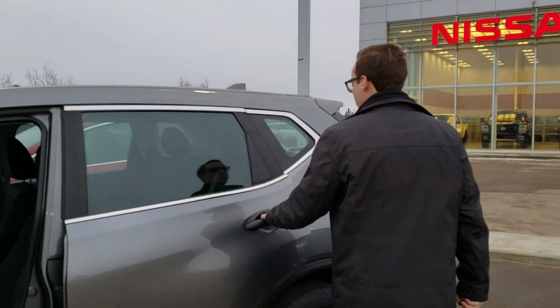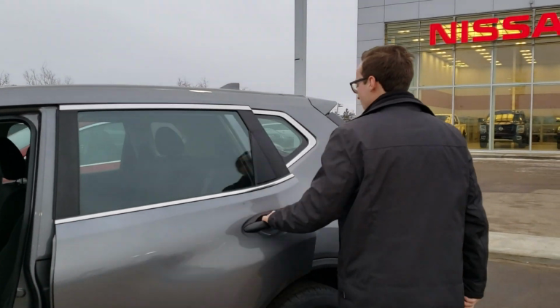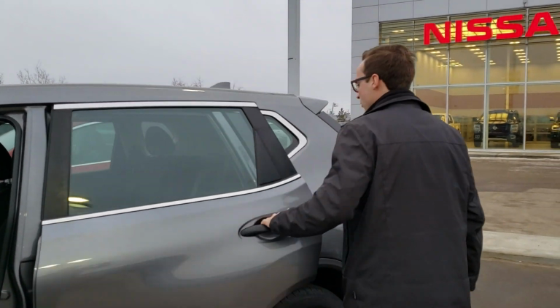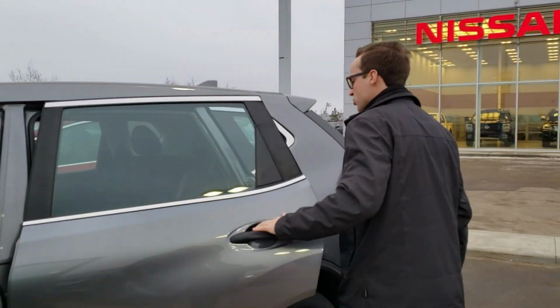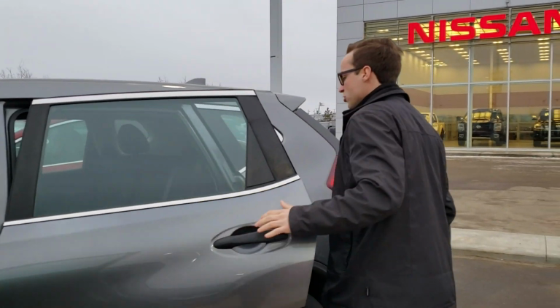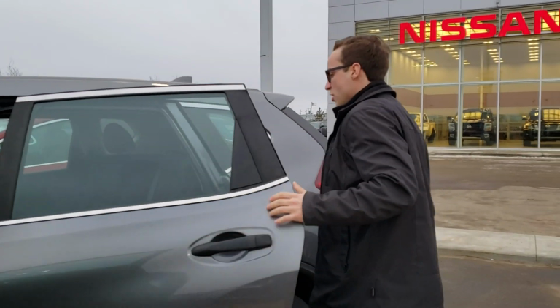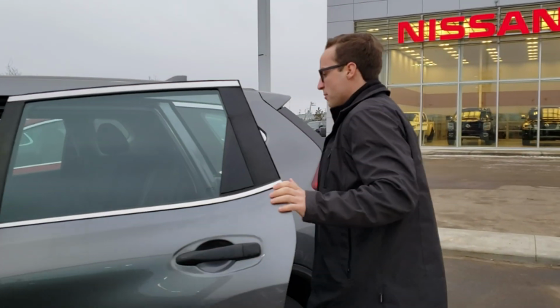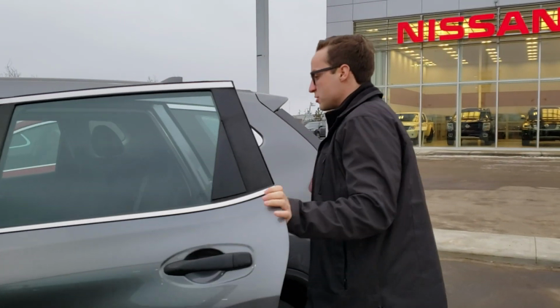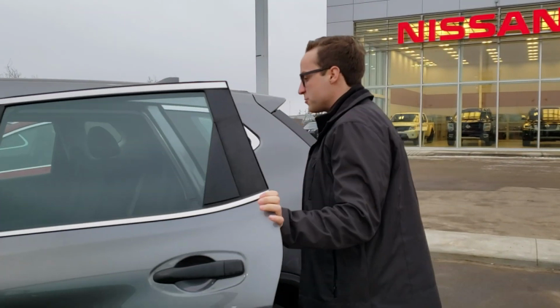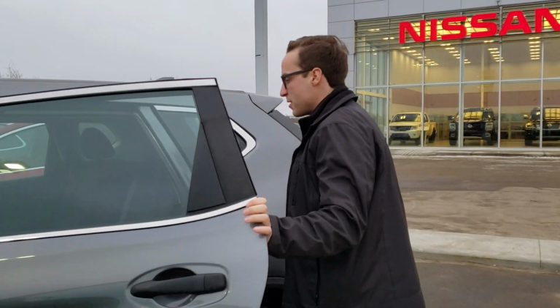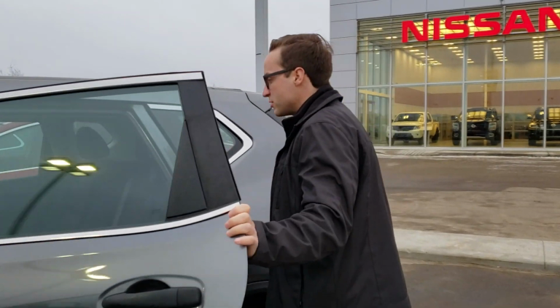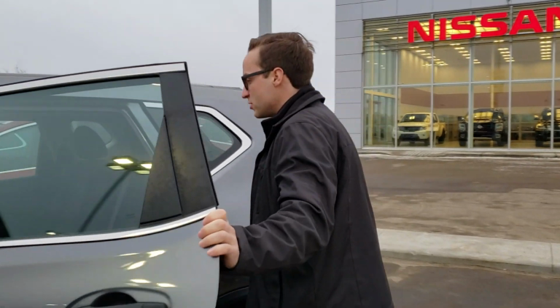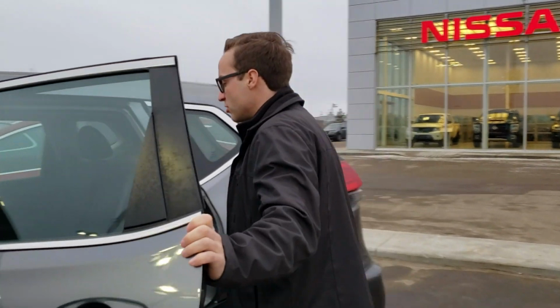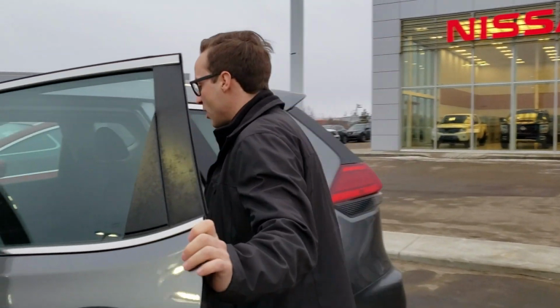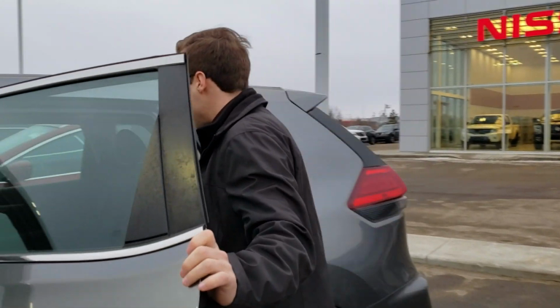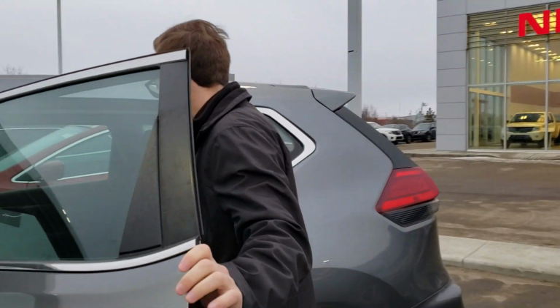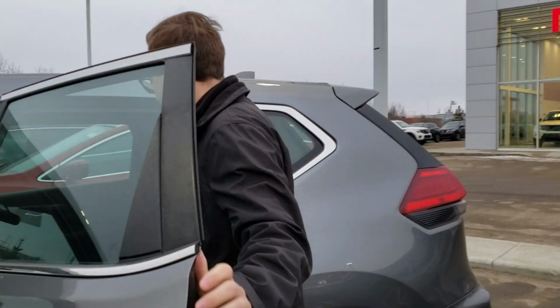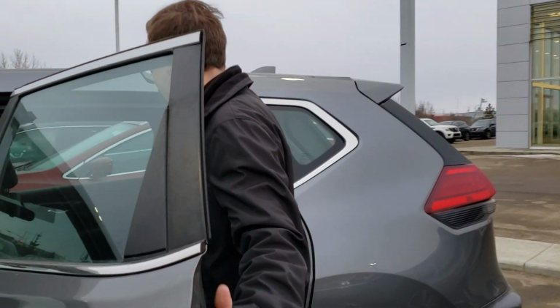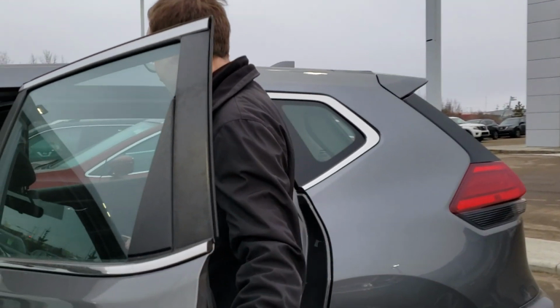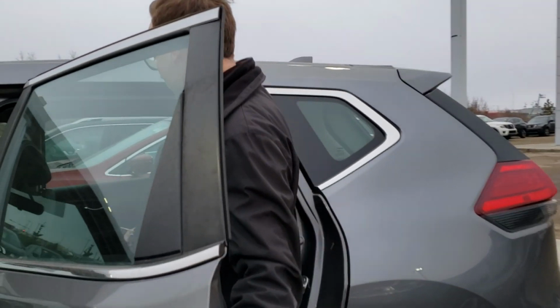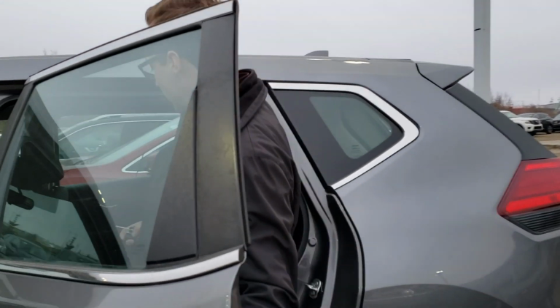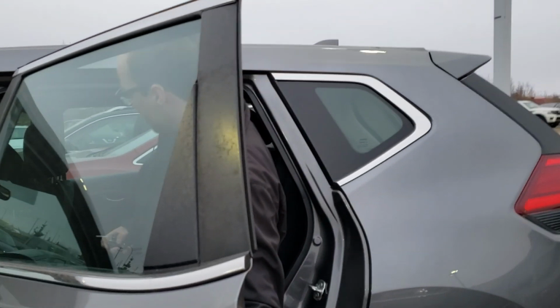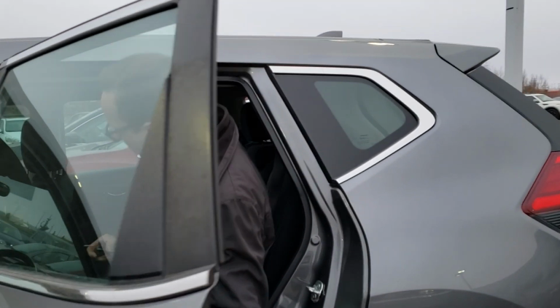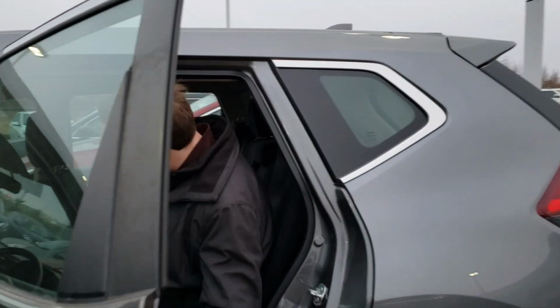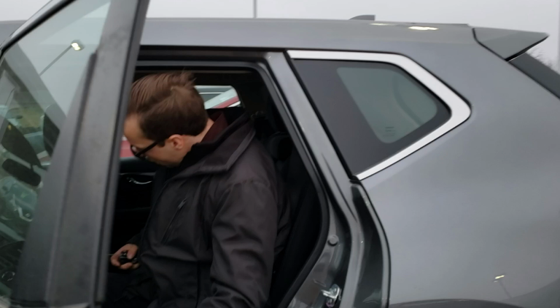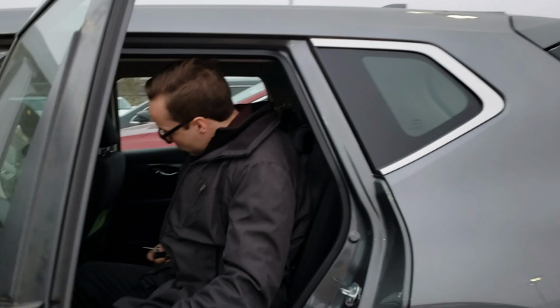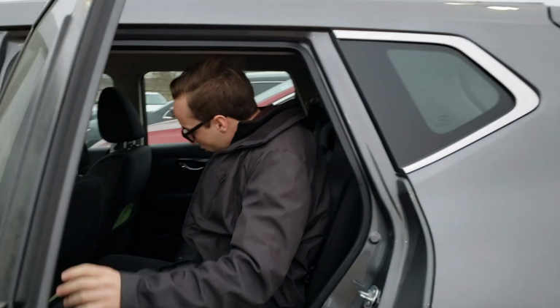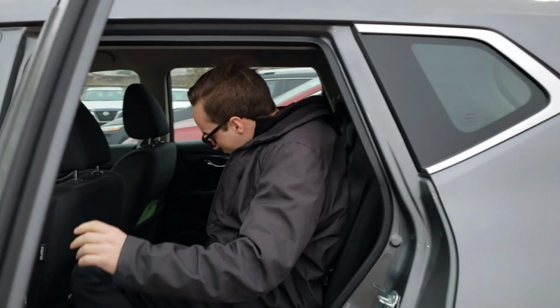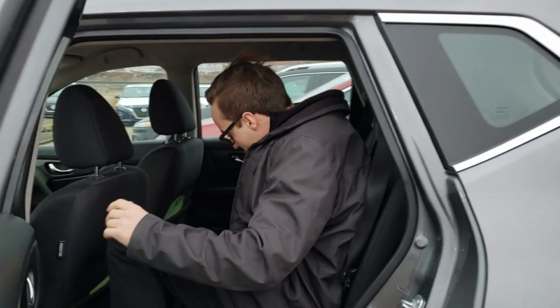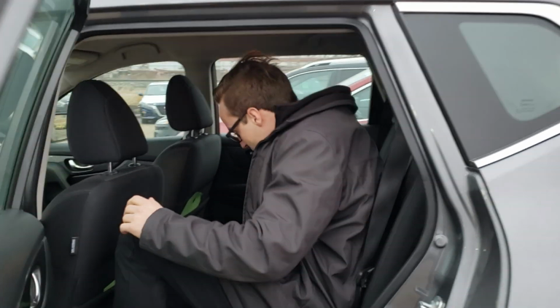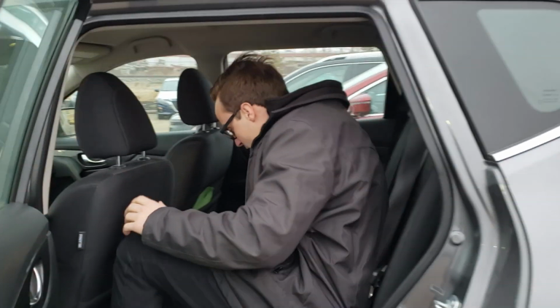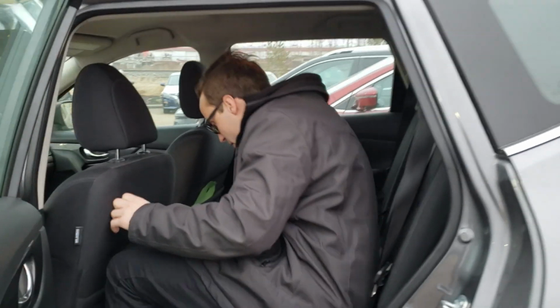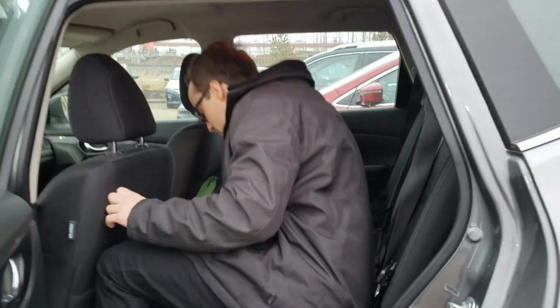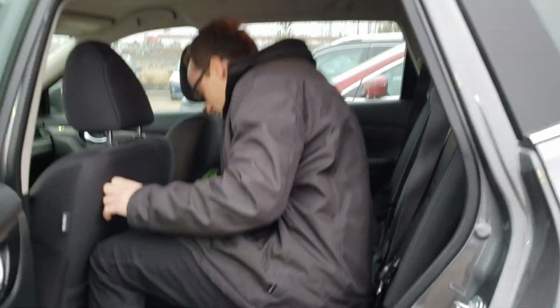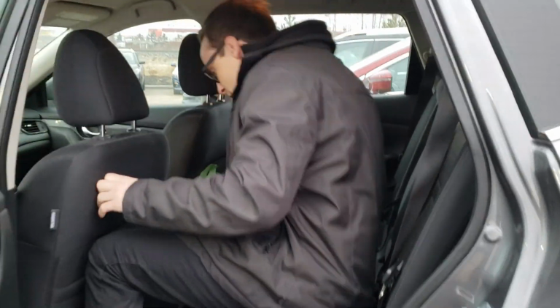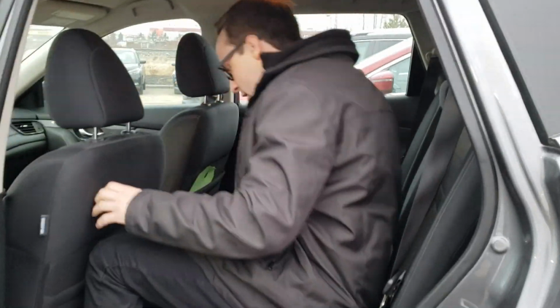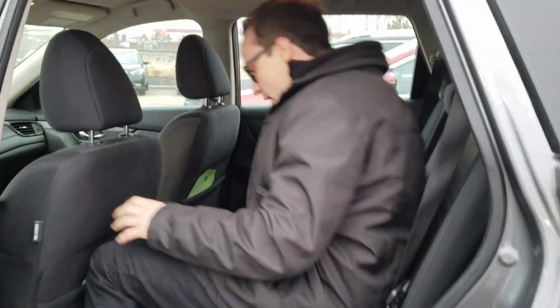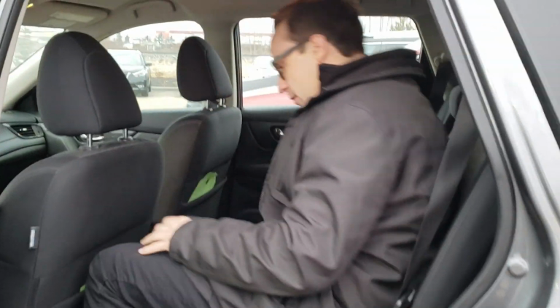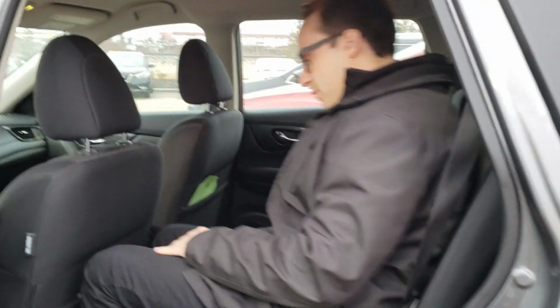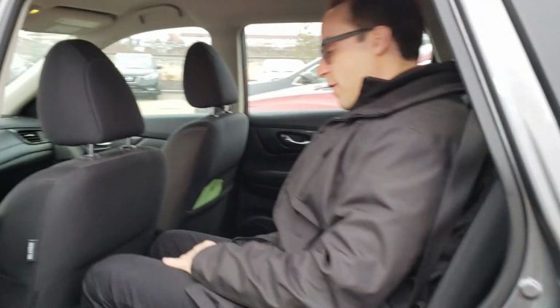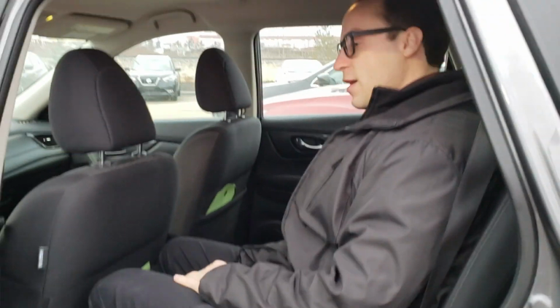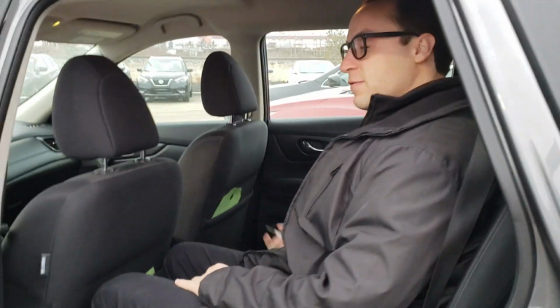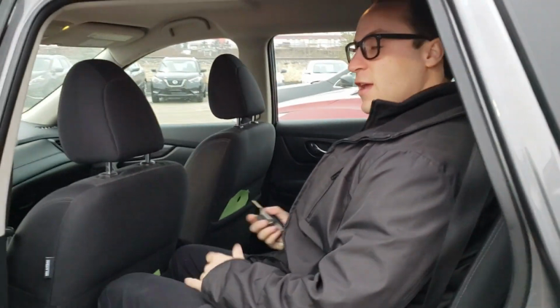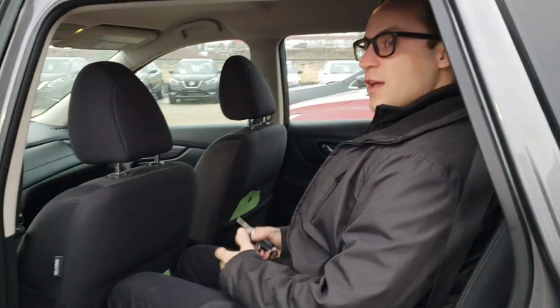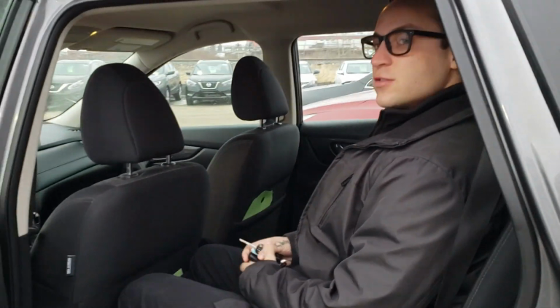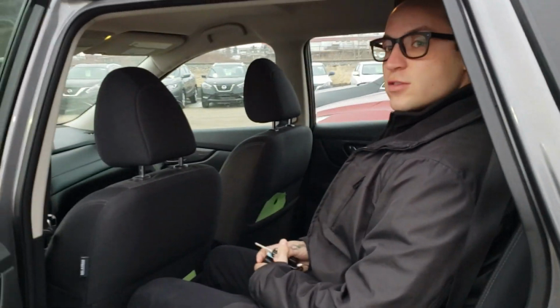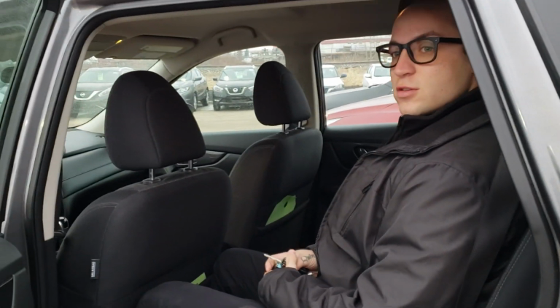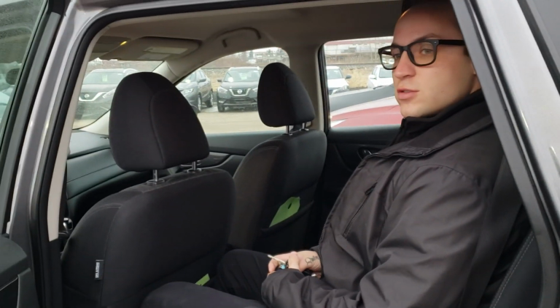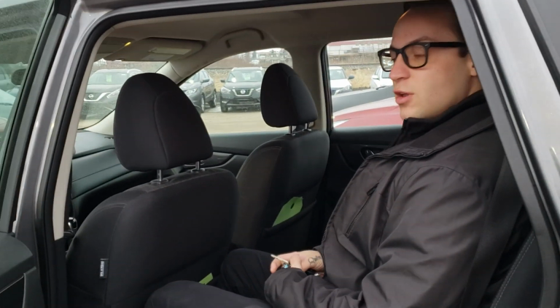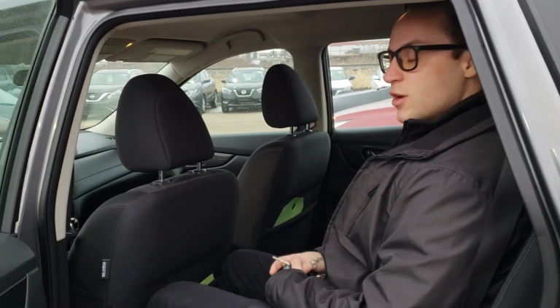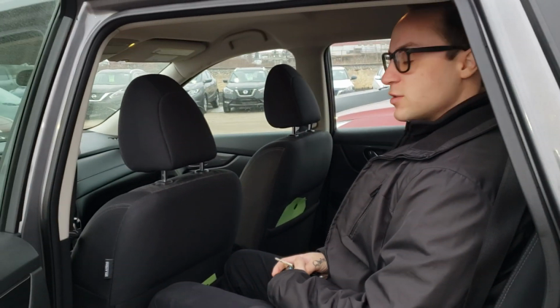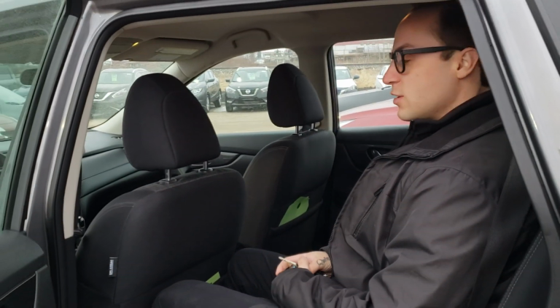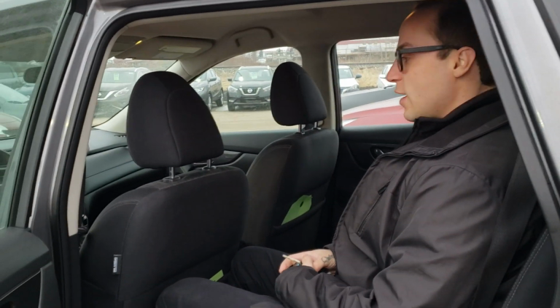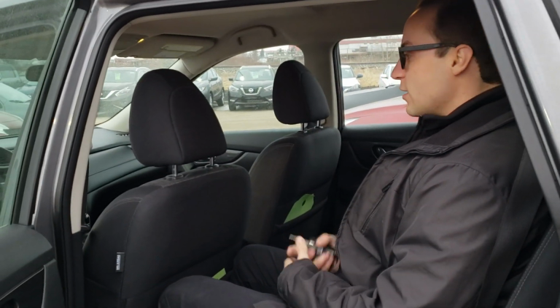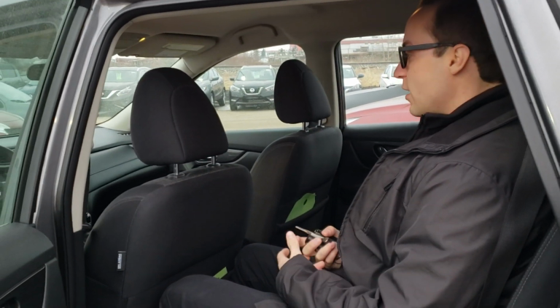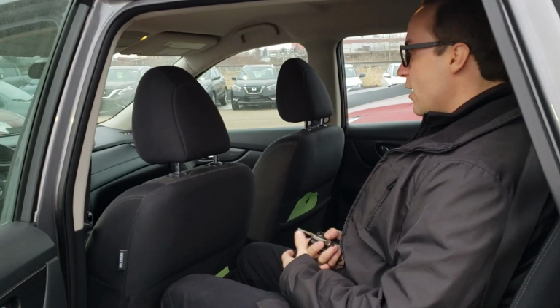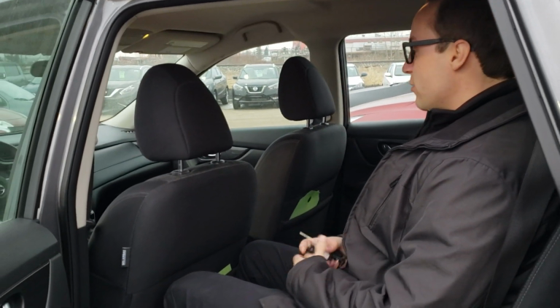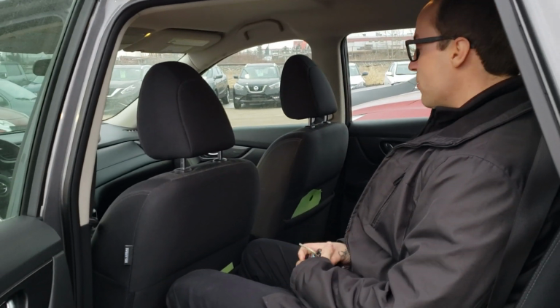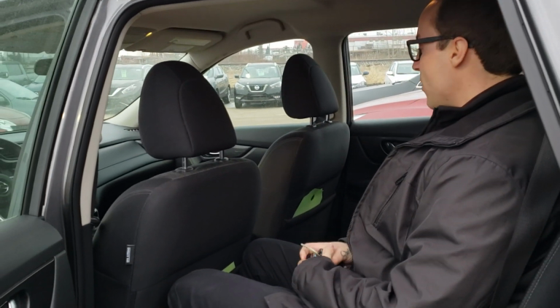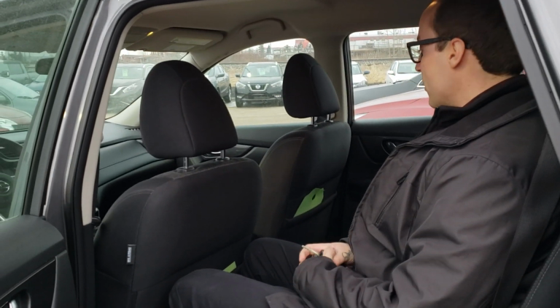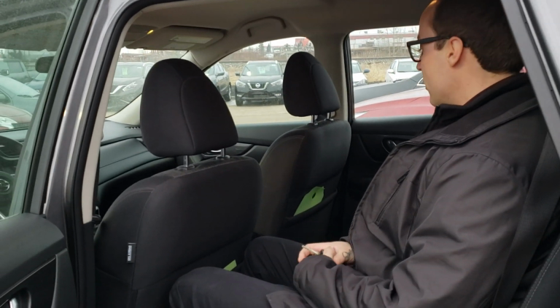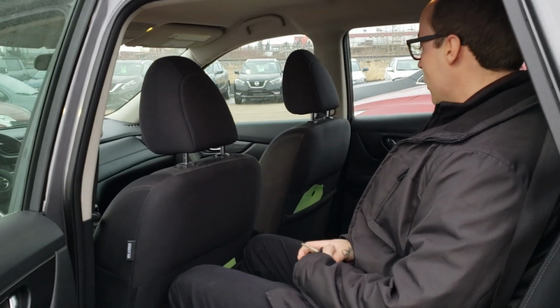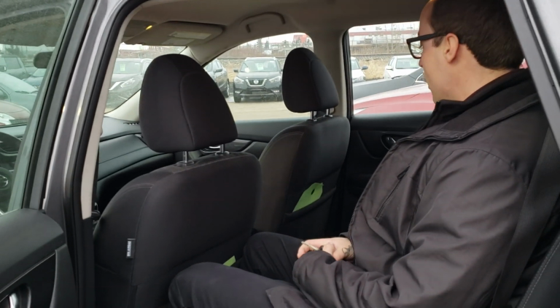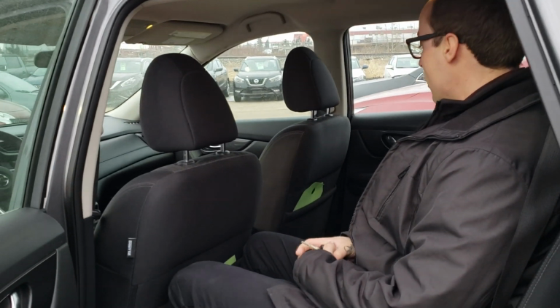I want to show you how much space you do have in the back here as well. Quite a bit of room. I'm 5'10" so there's lots of leg and headroom back here, Harry.